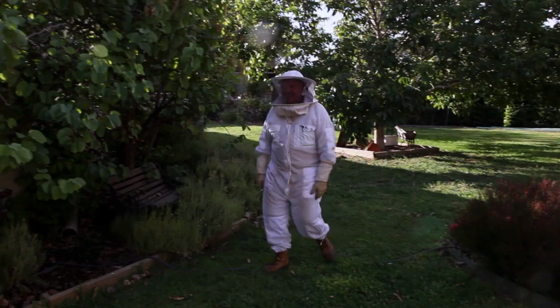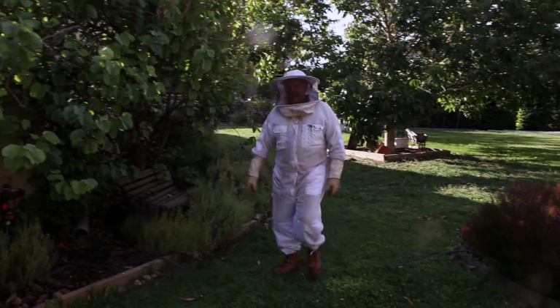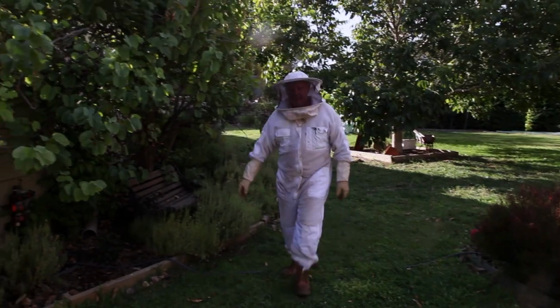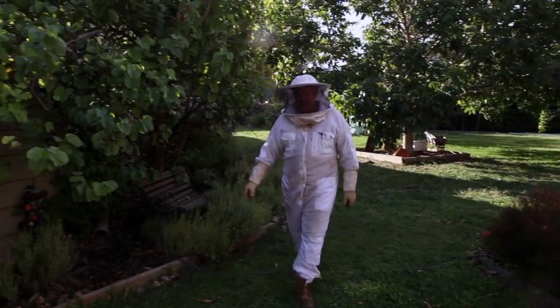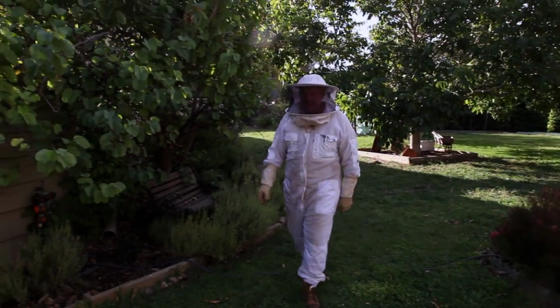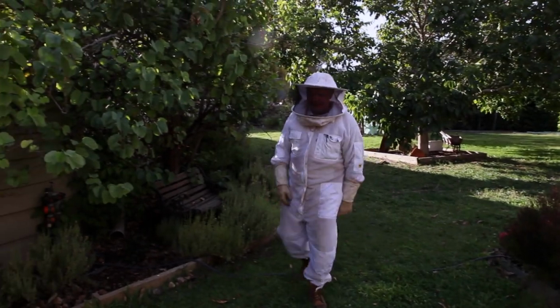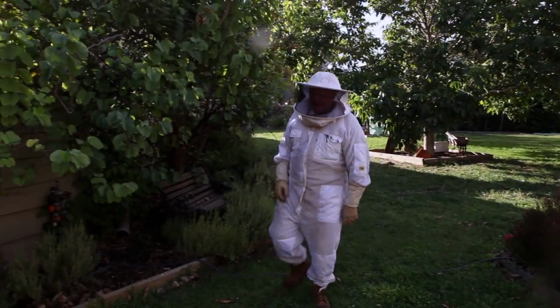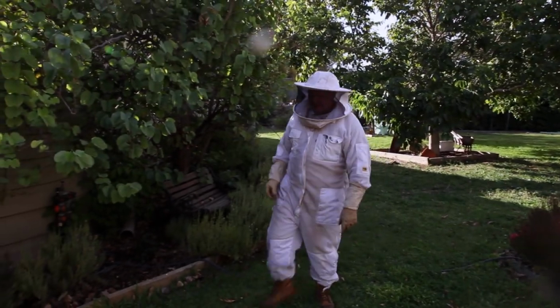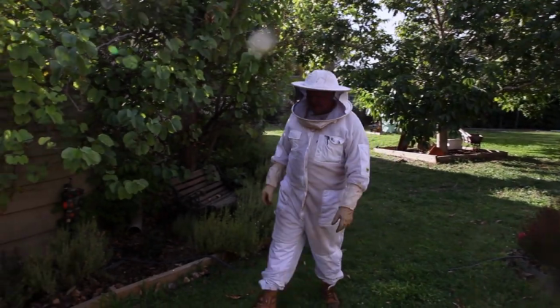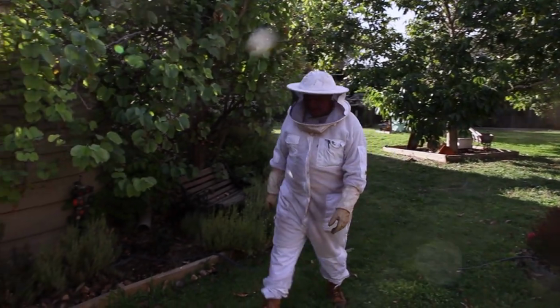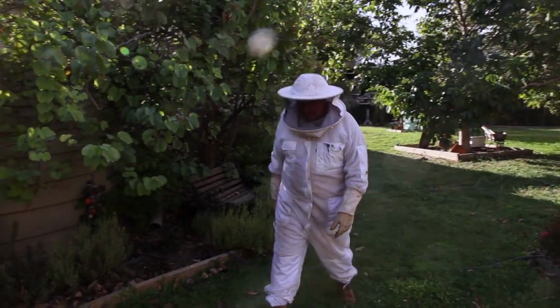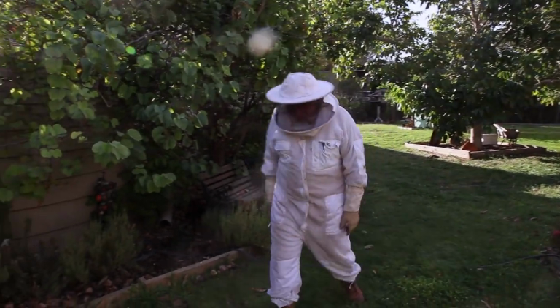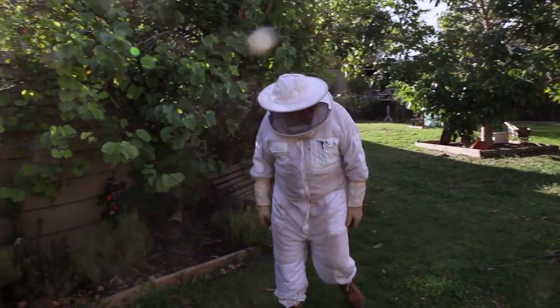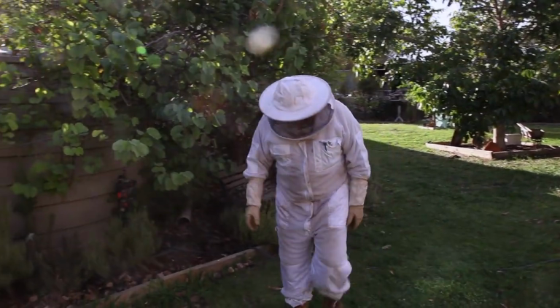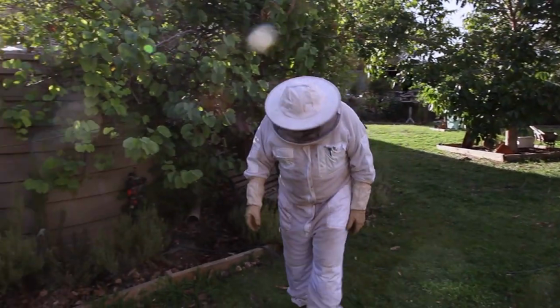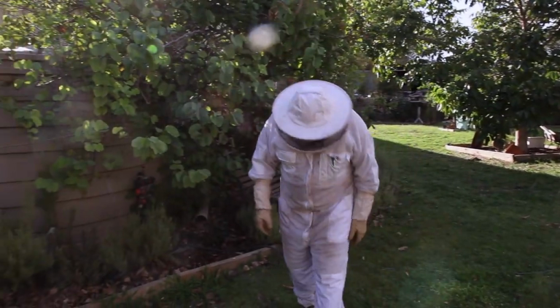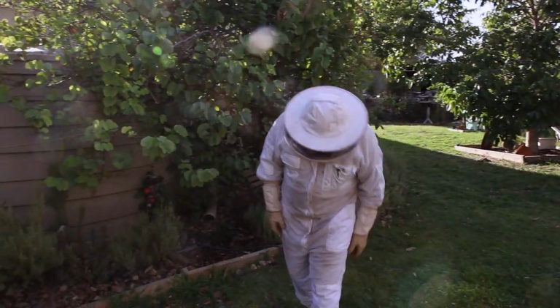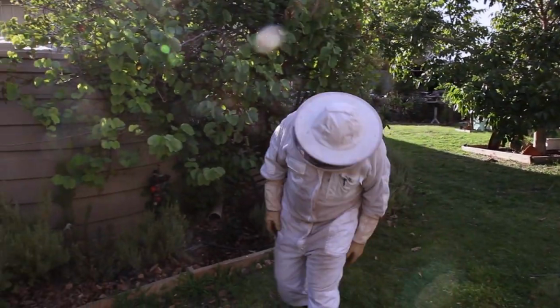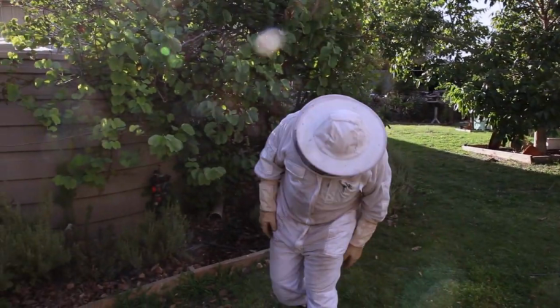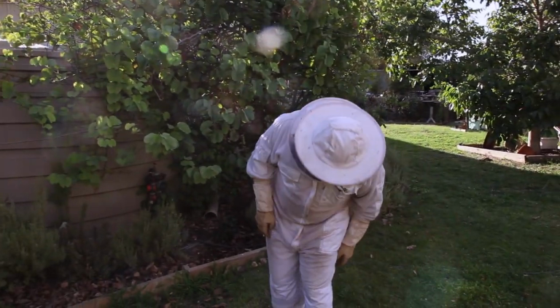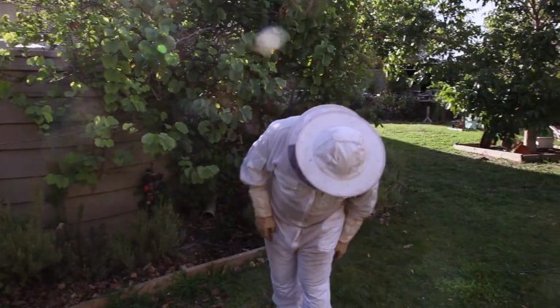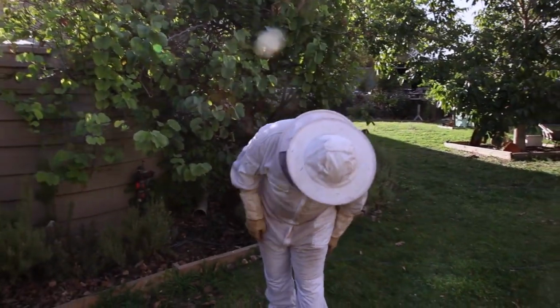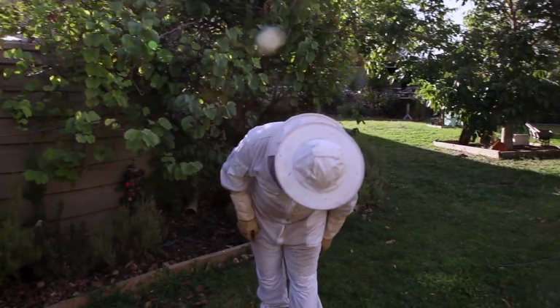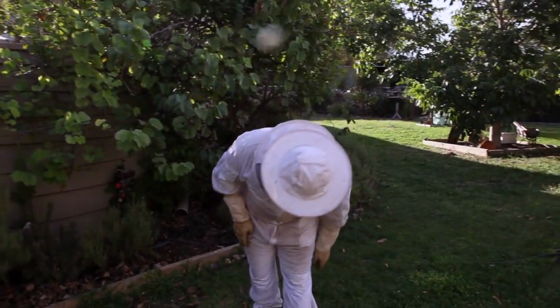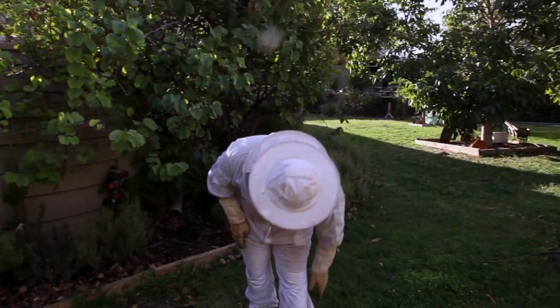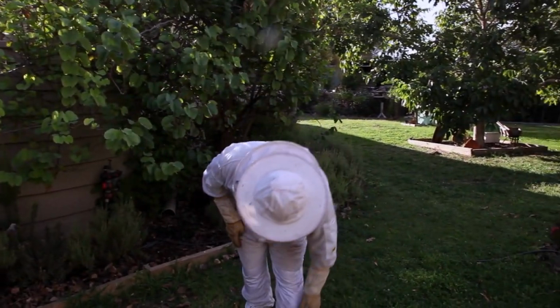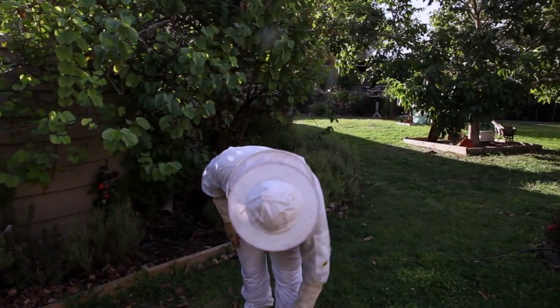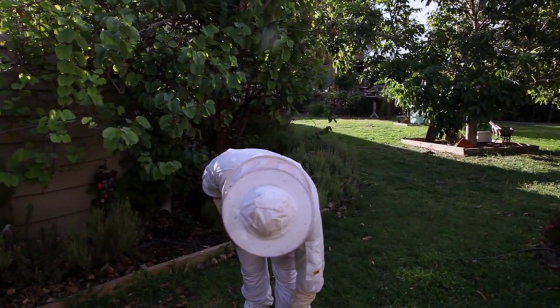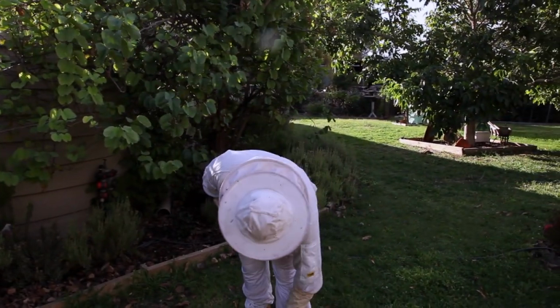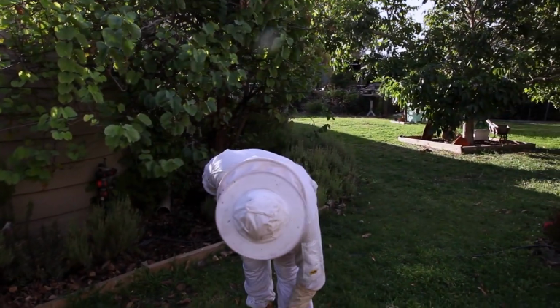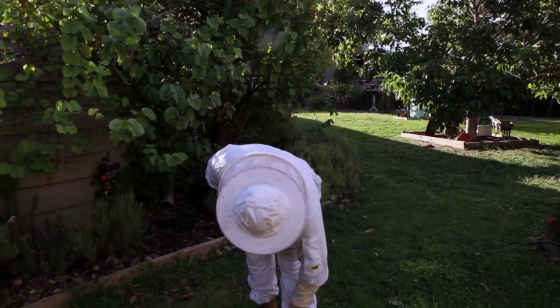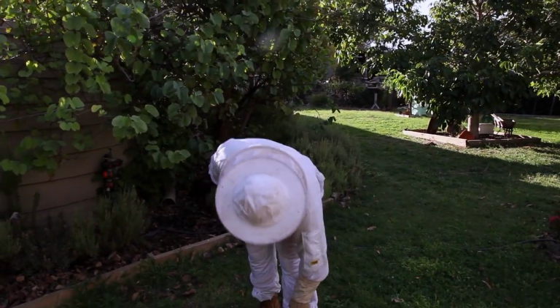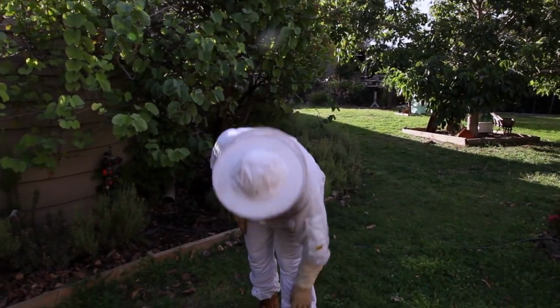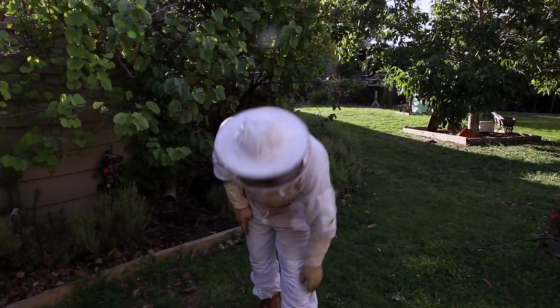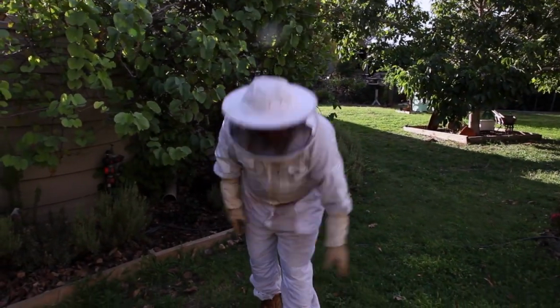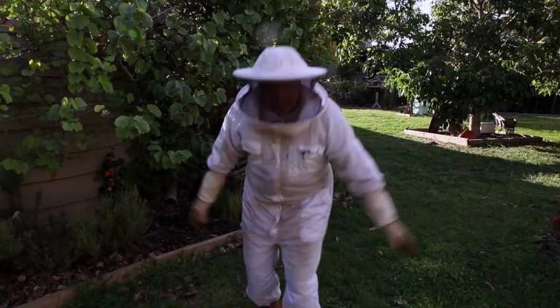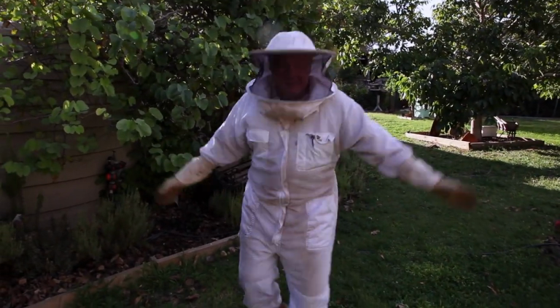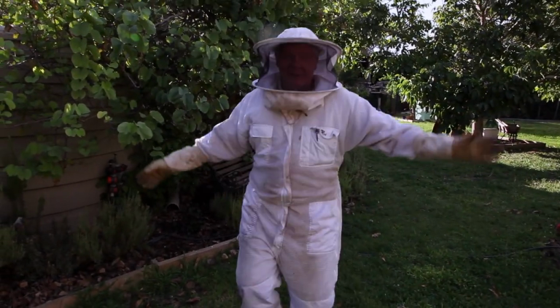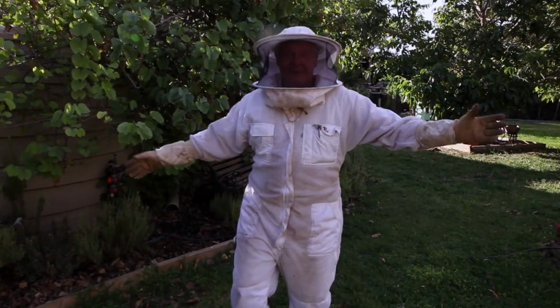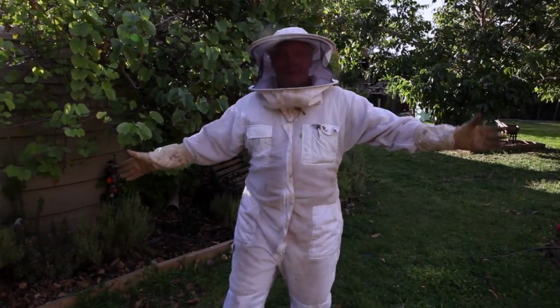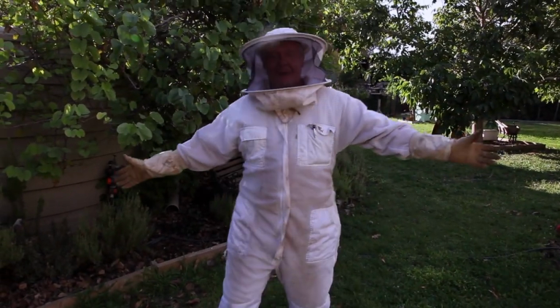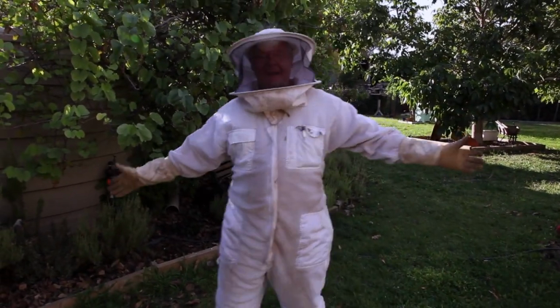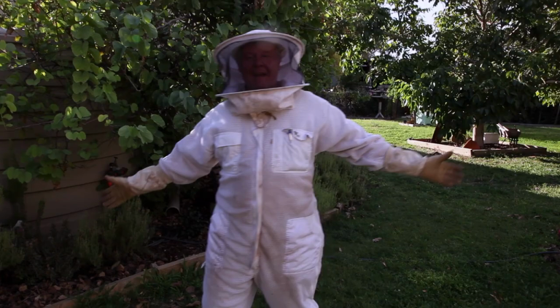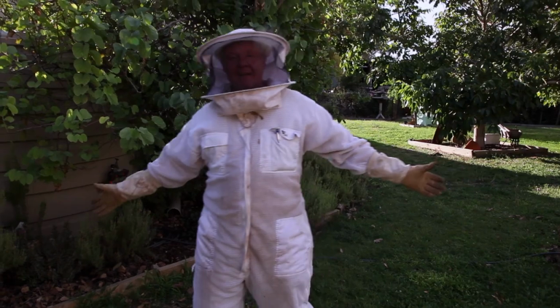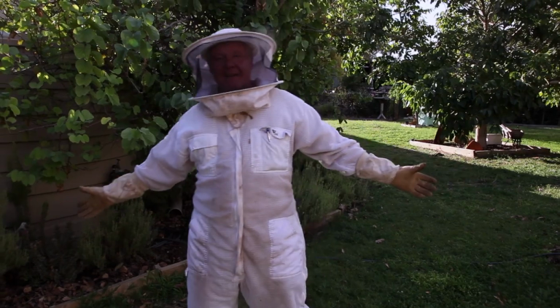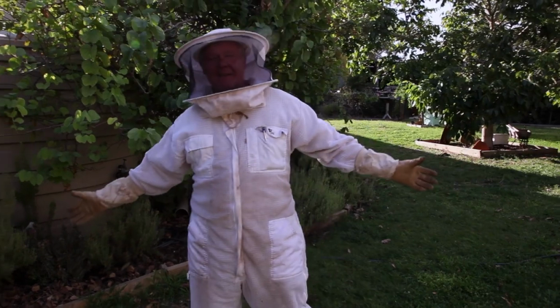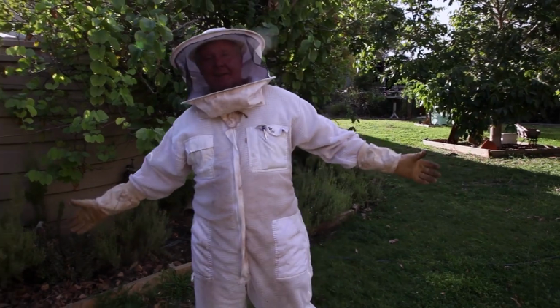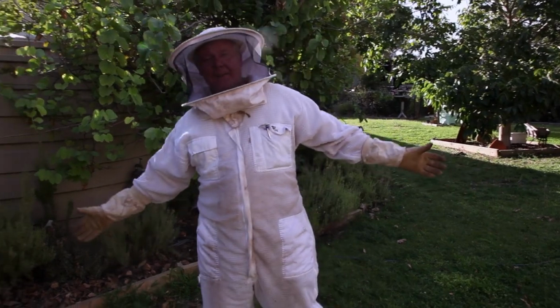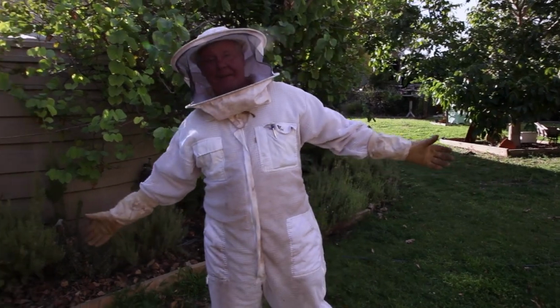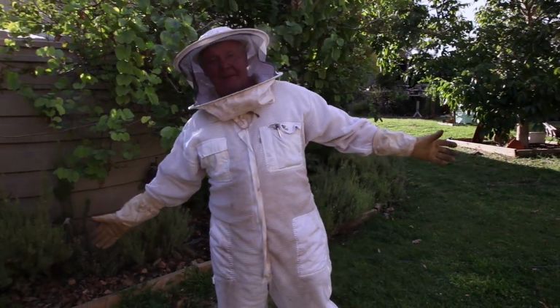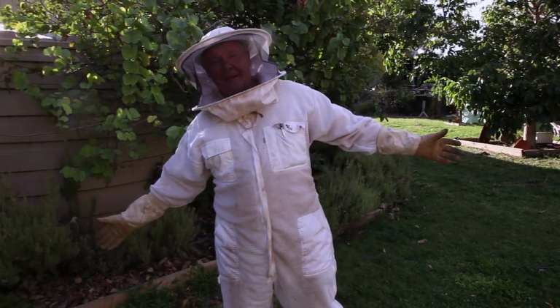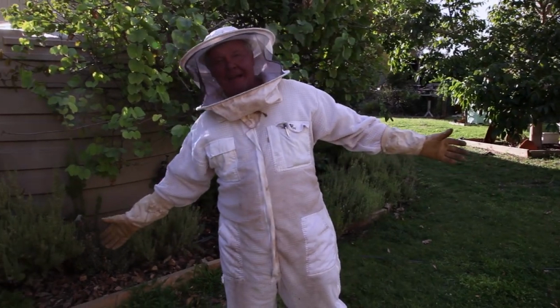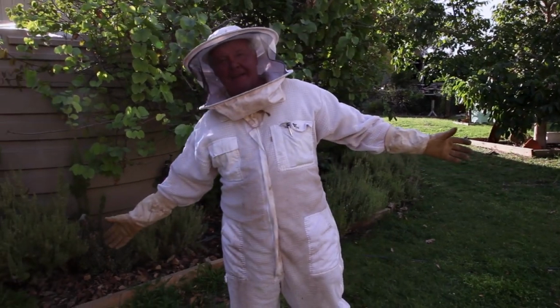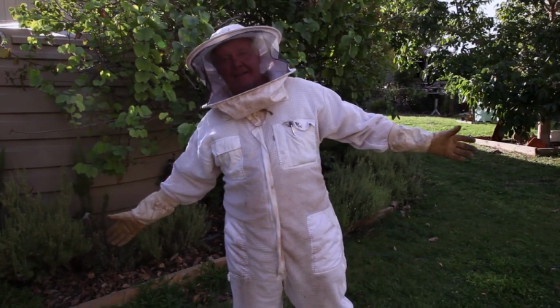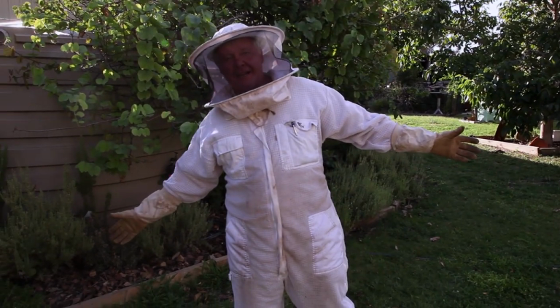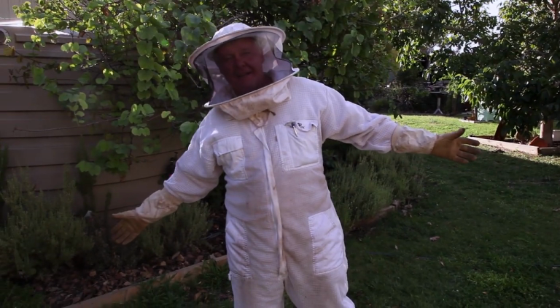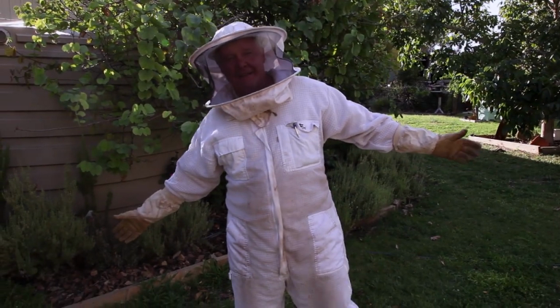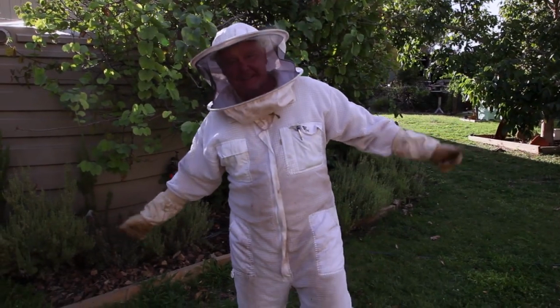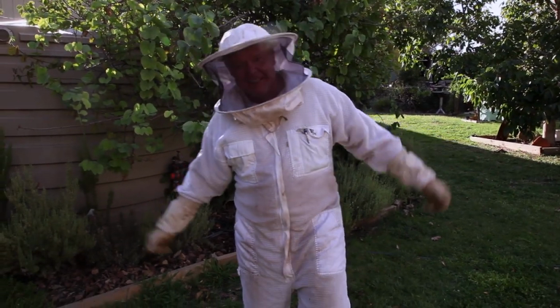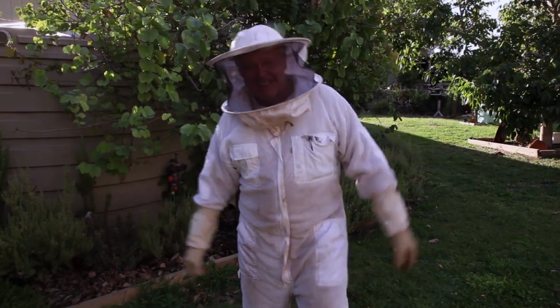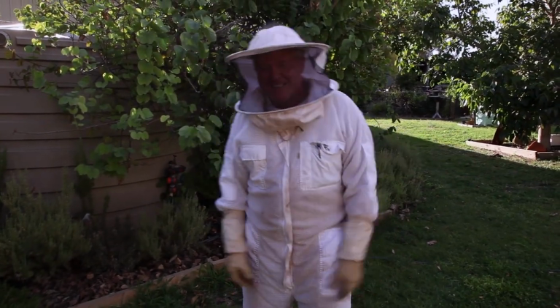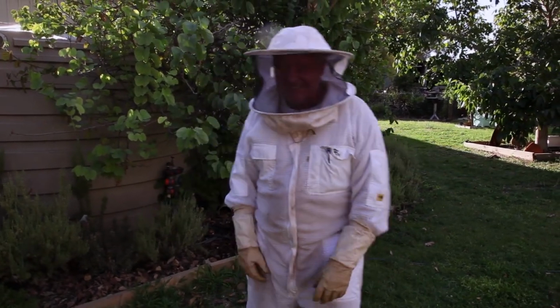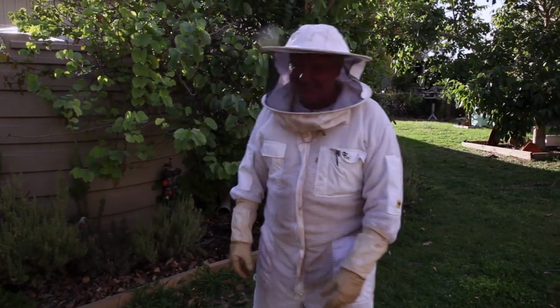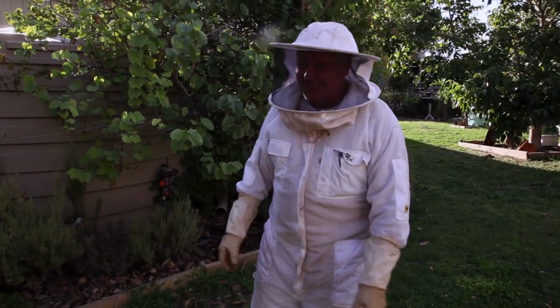Holy shit, that's ridiculously hot. But actually, it's not so bad now. I think it's only about 38 in the shade, so that's all good.